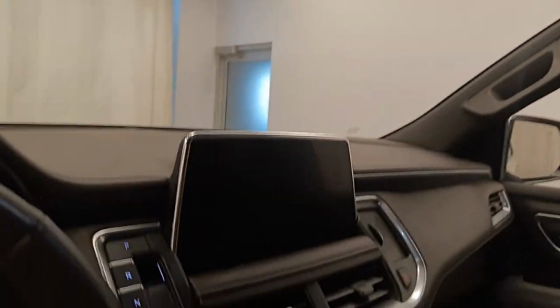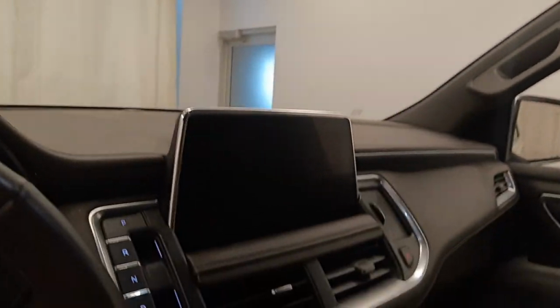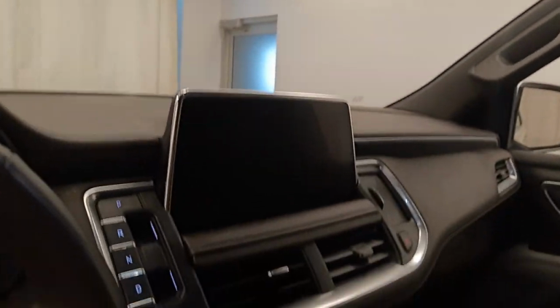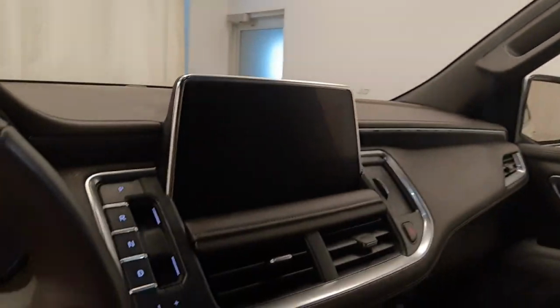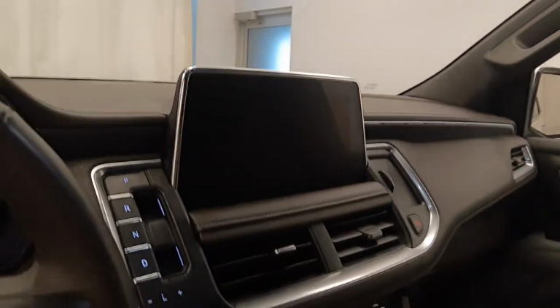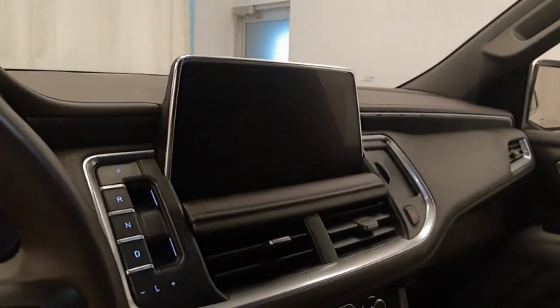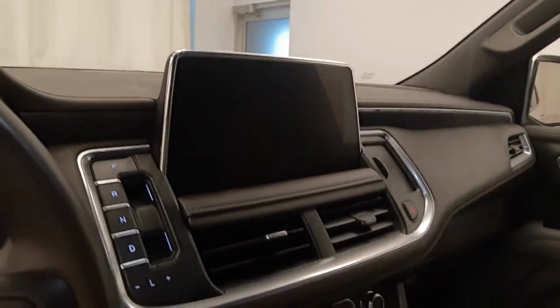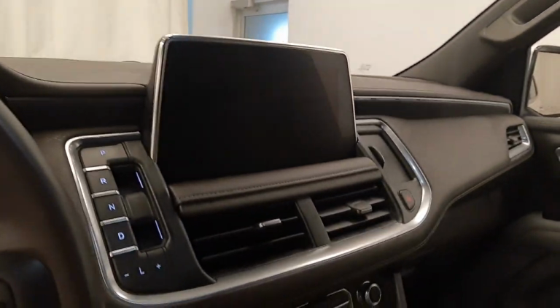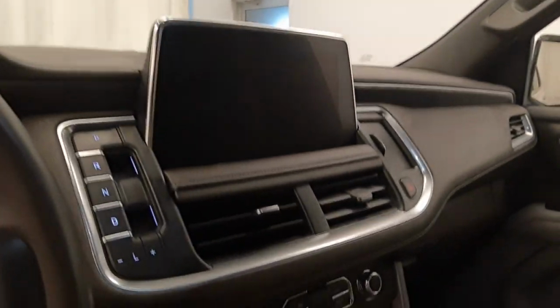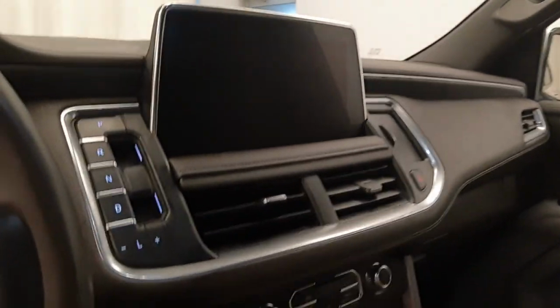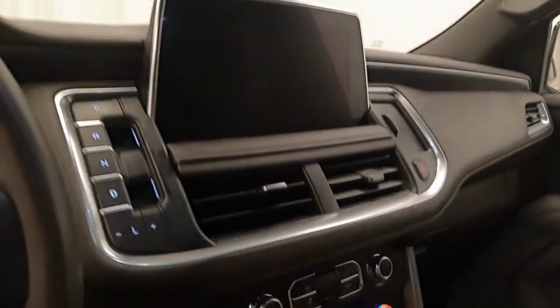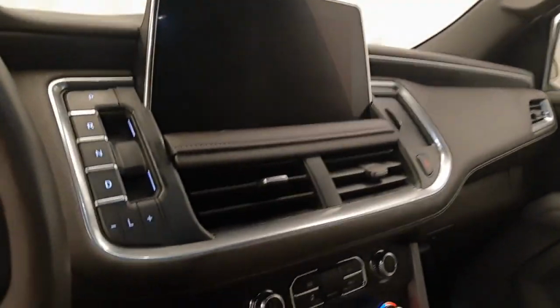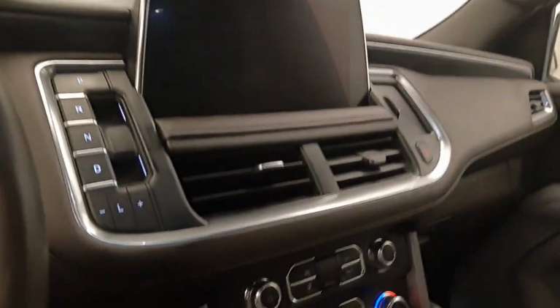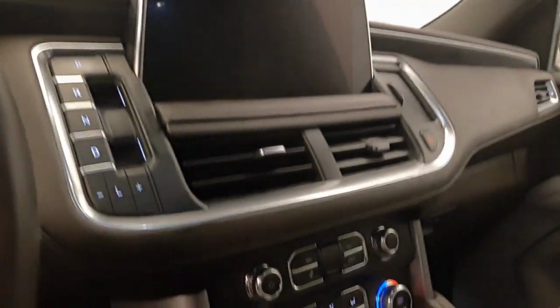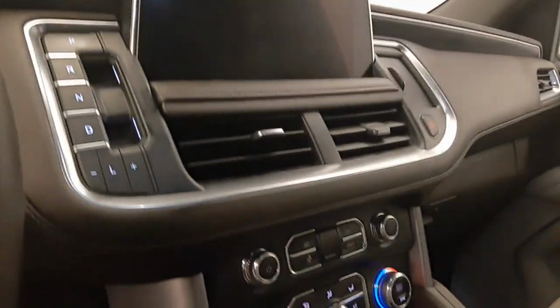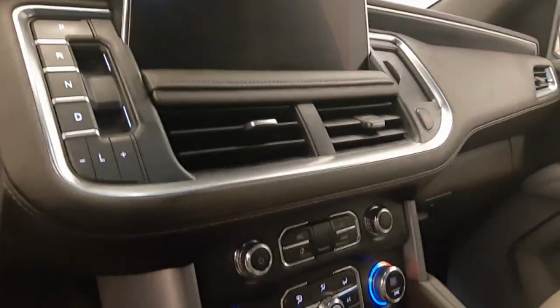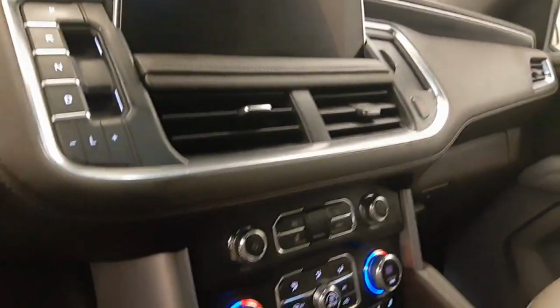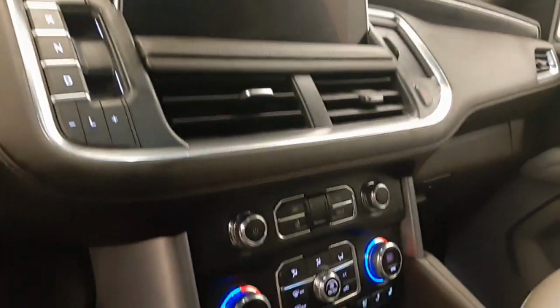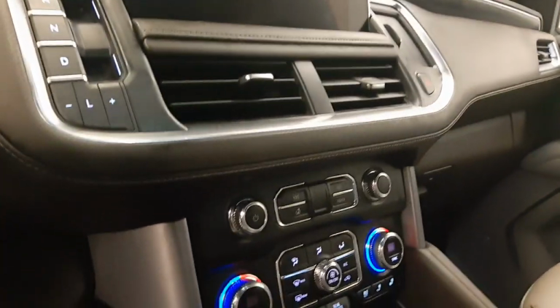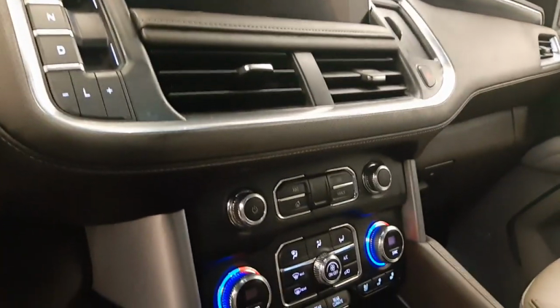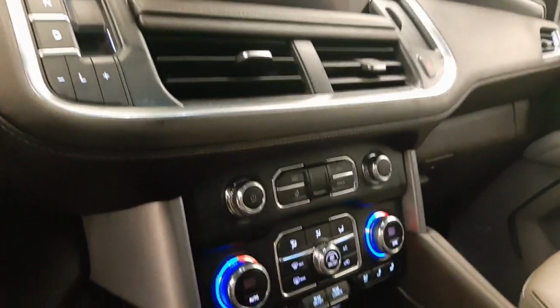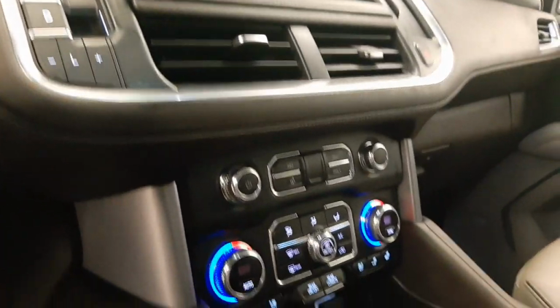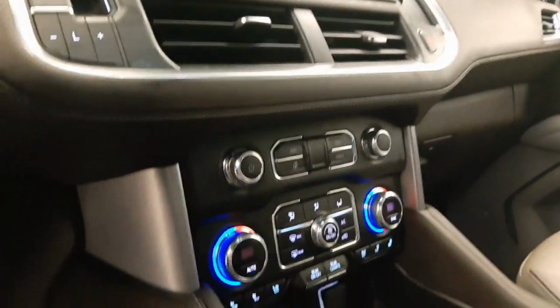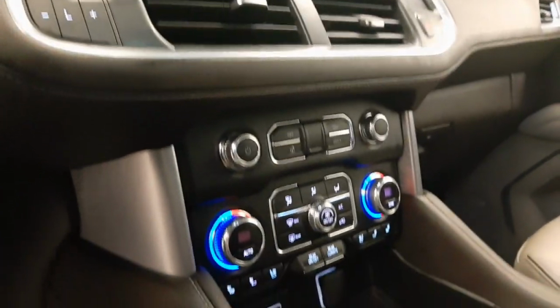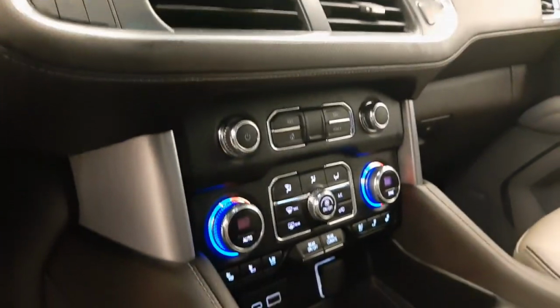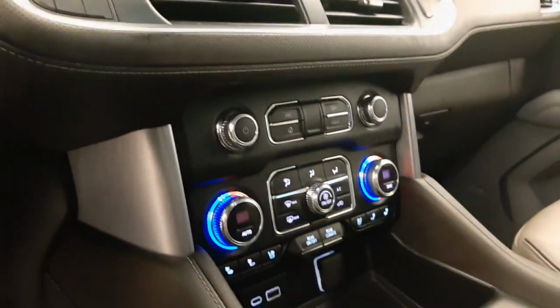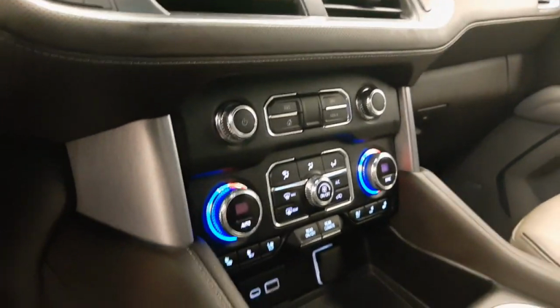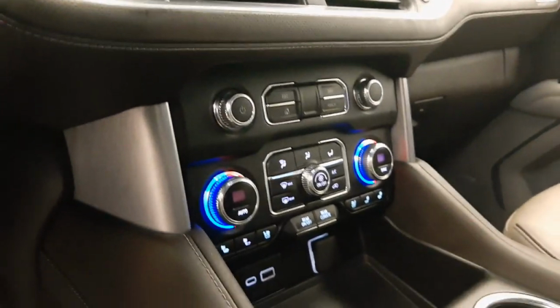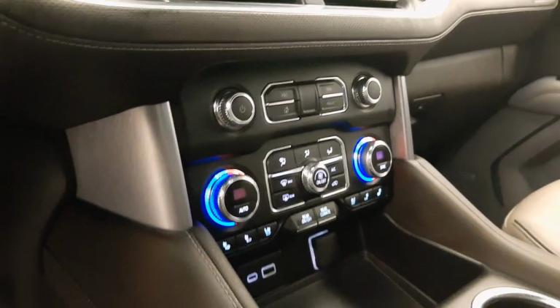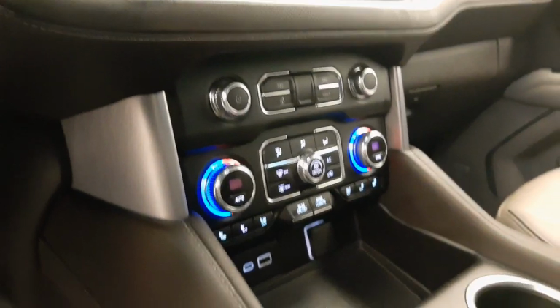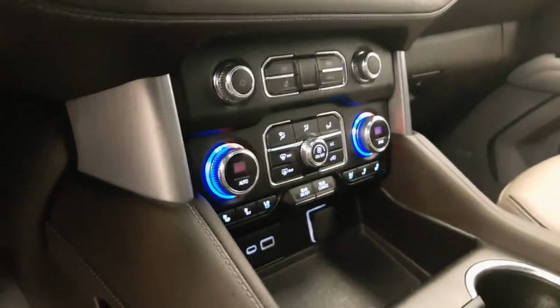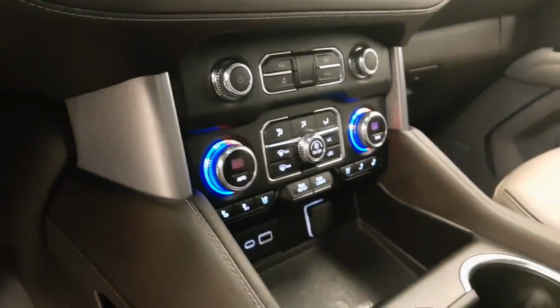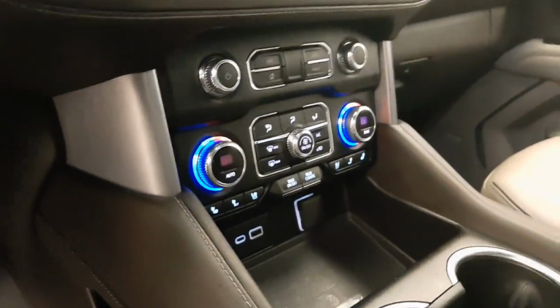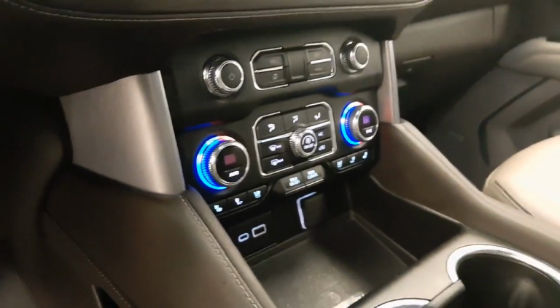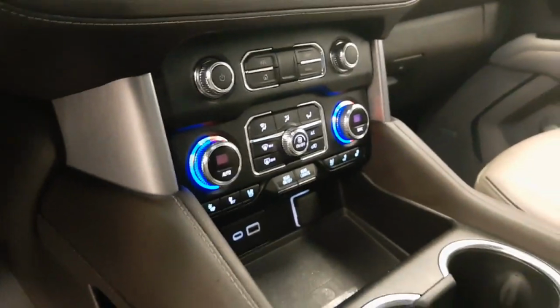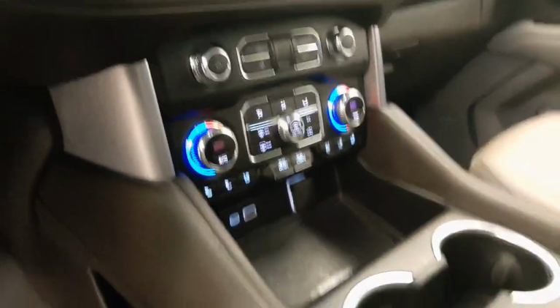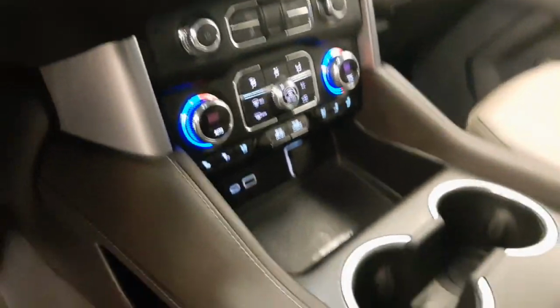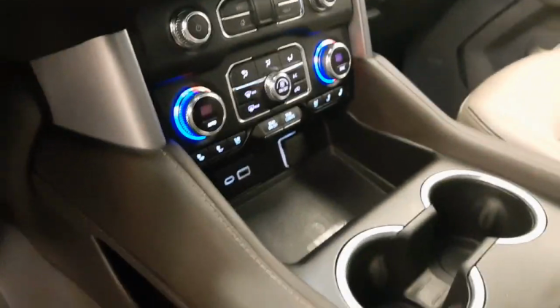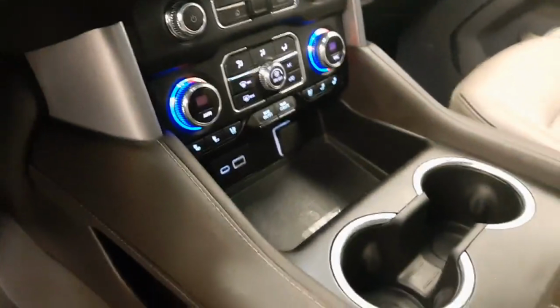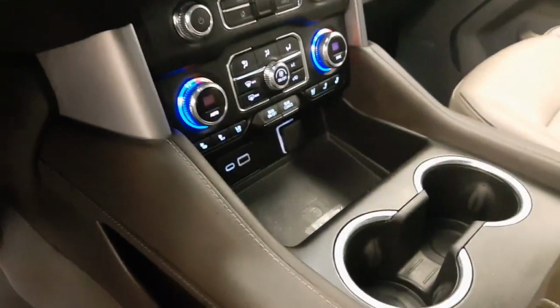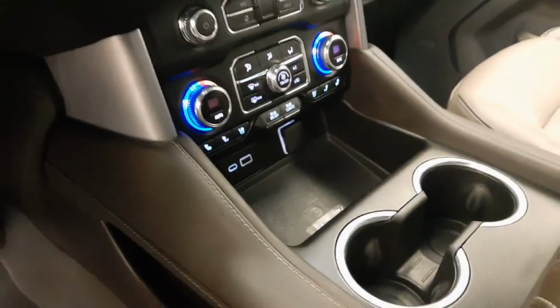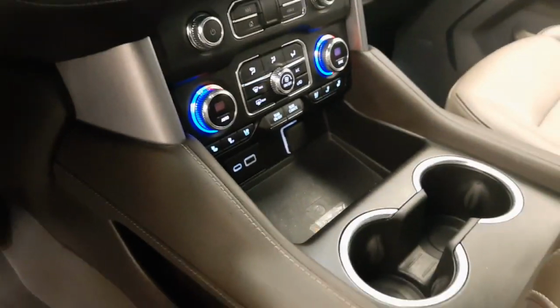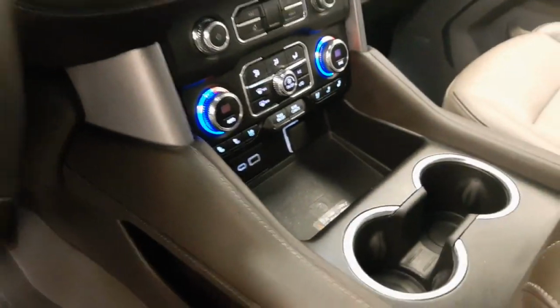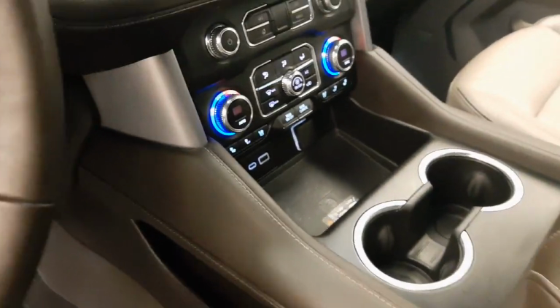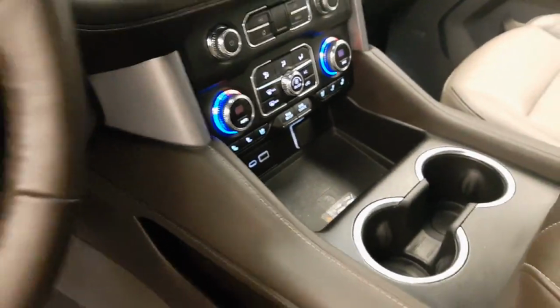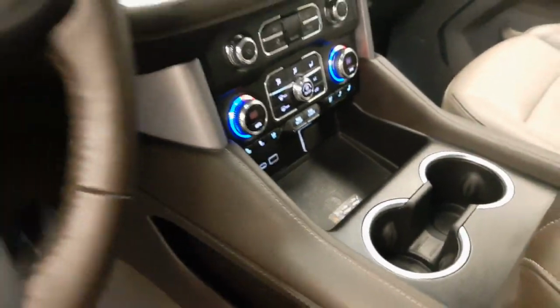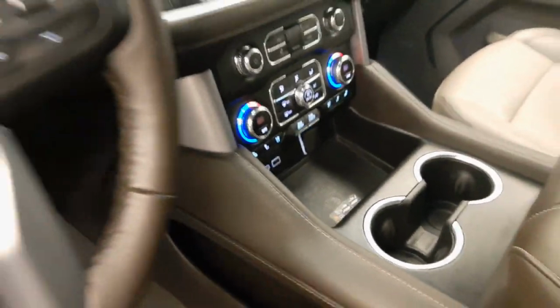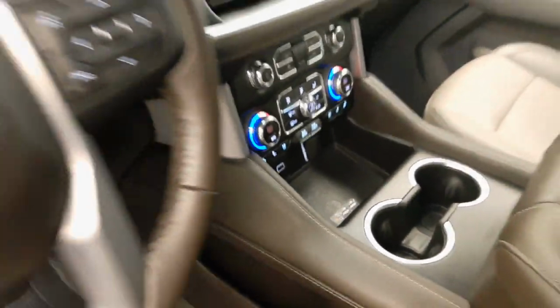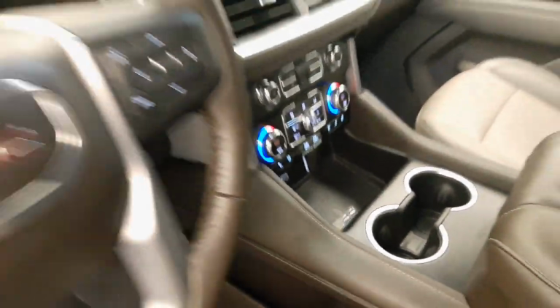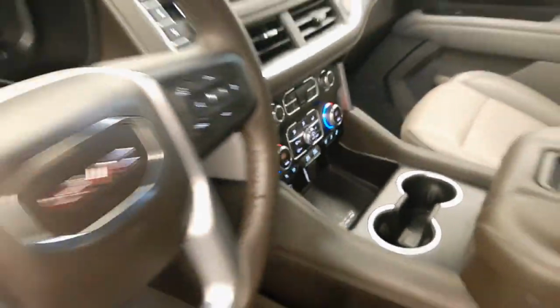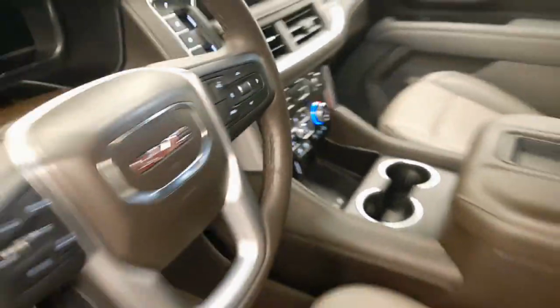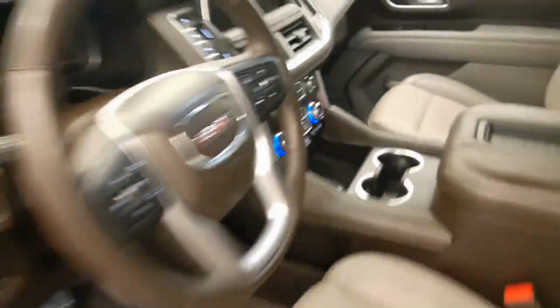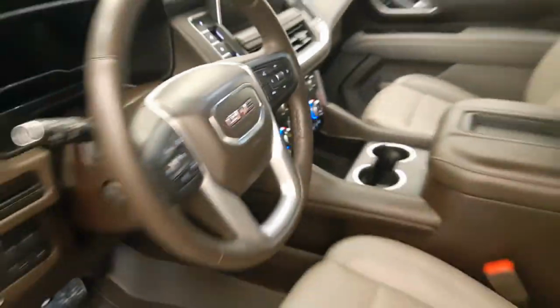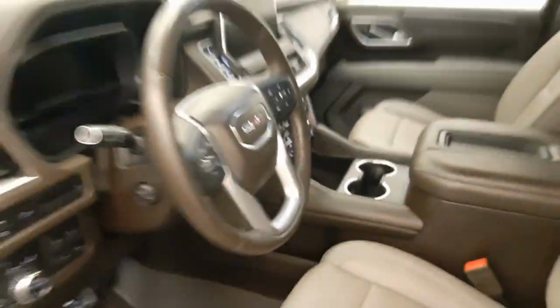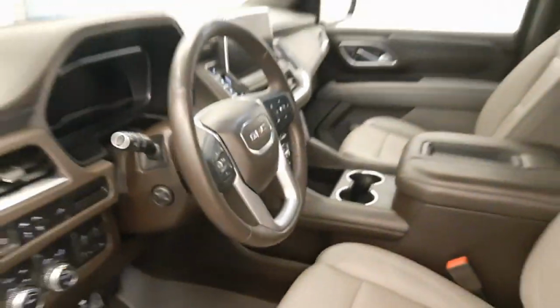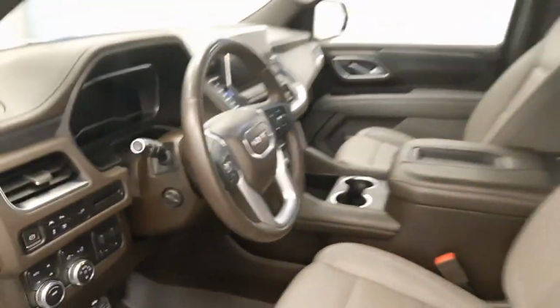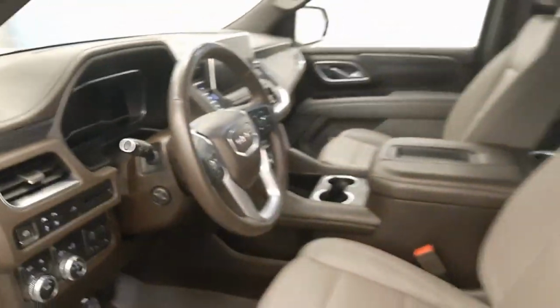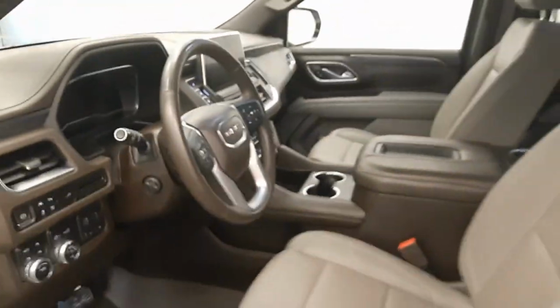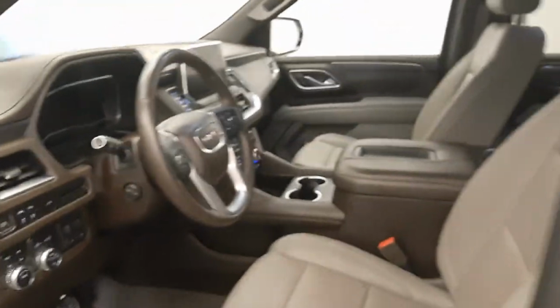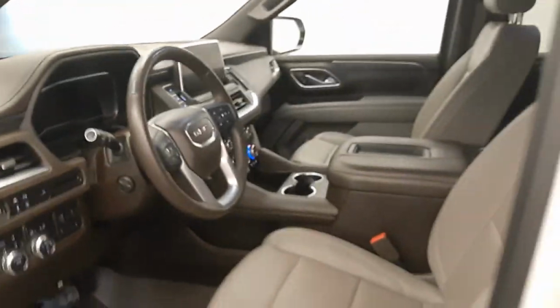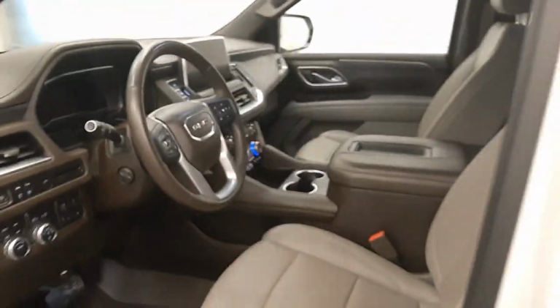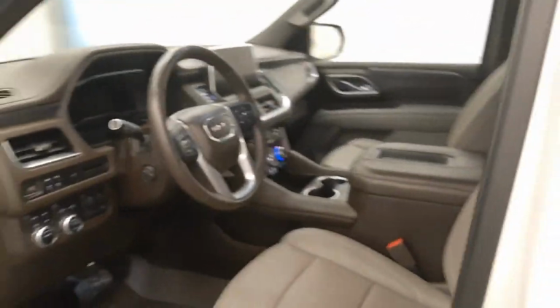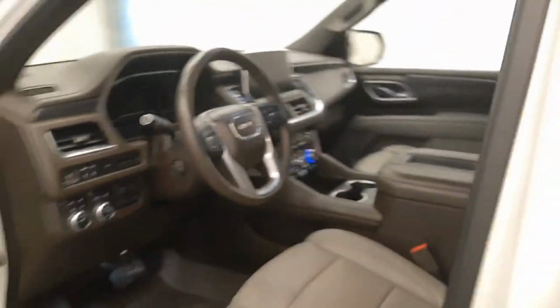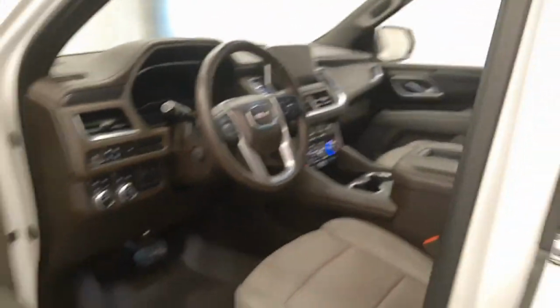Infotainment system, electronic shifter, dual zone climate control with AC, heated and cooled seats, wireless charging pad. Our interior color is brown.